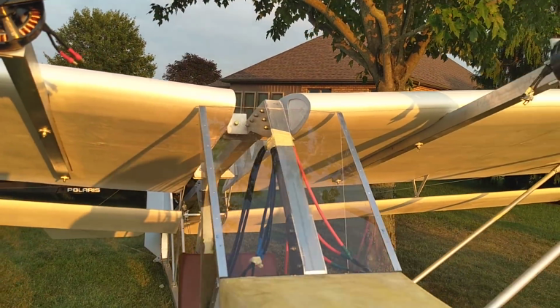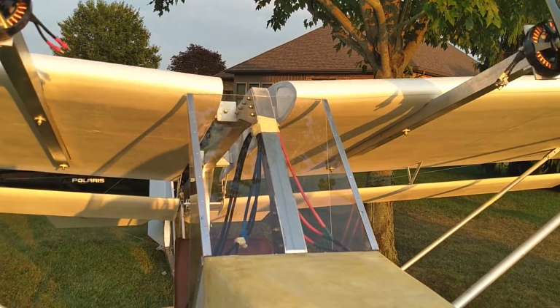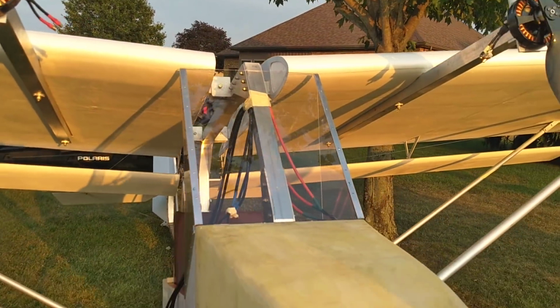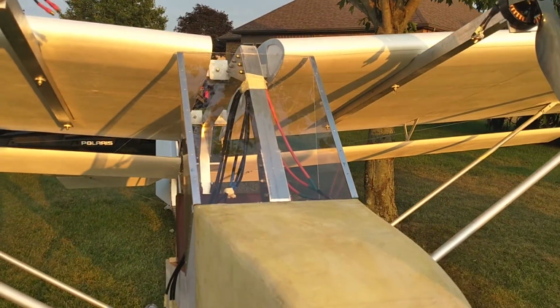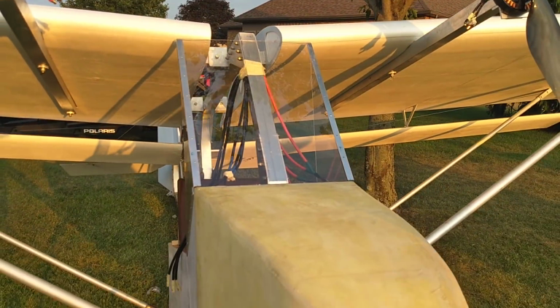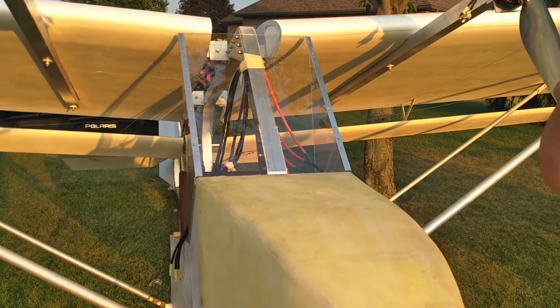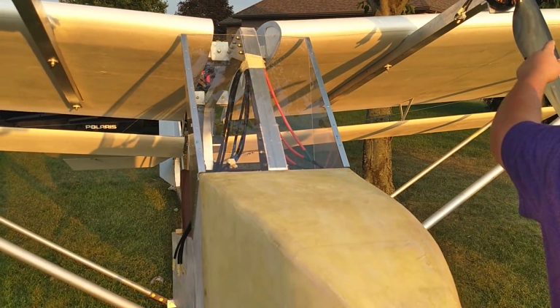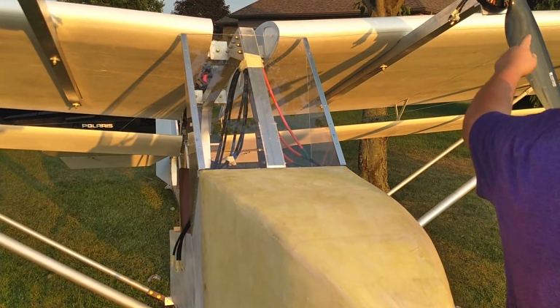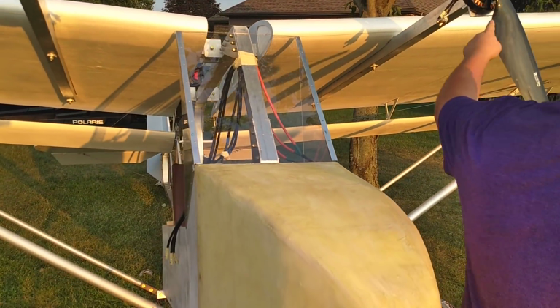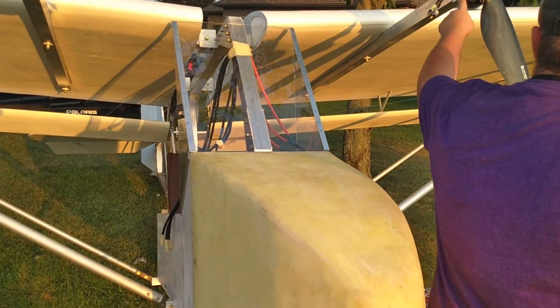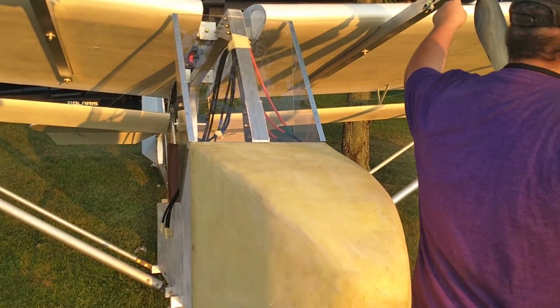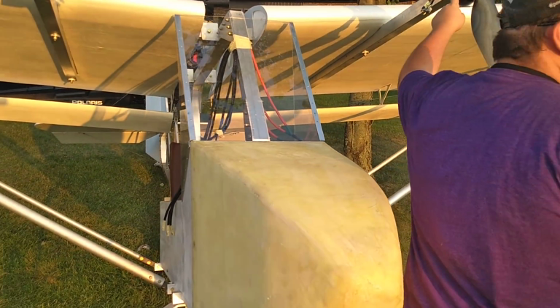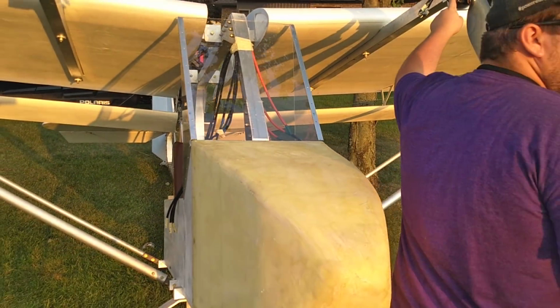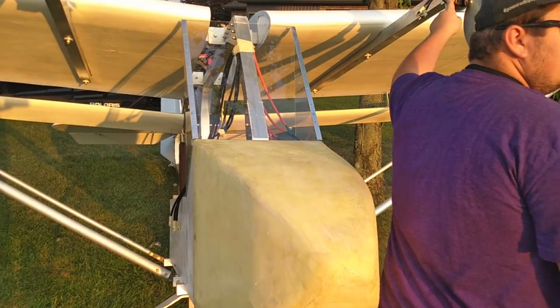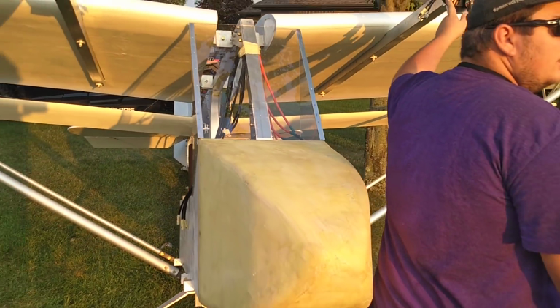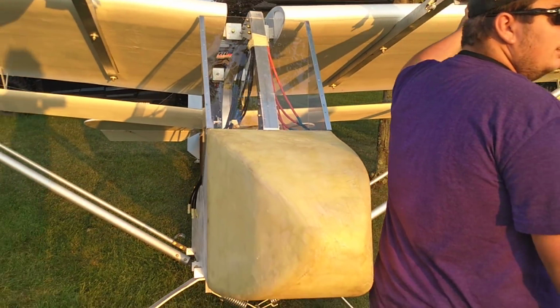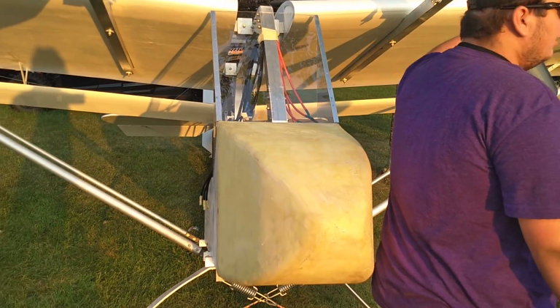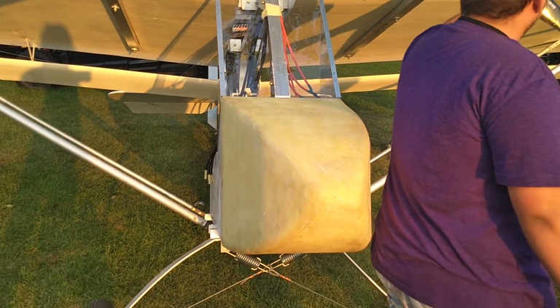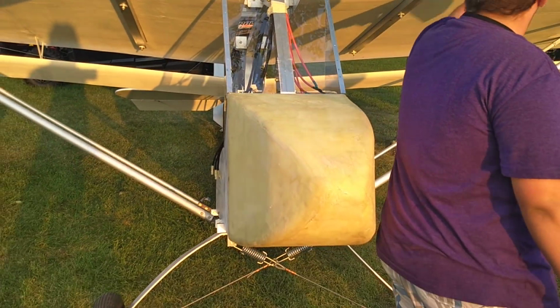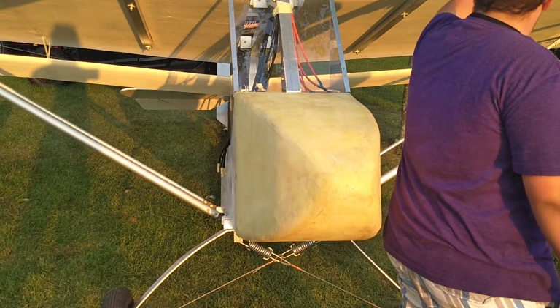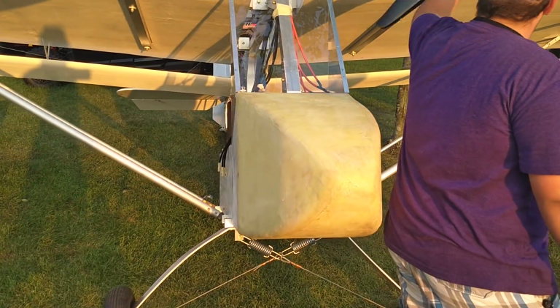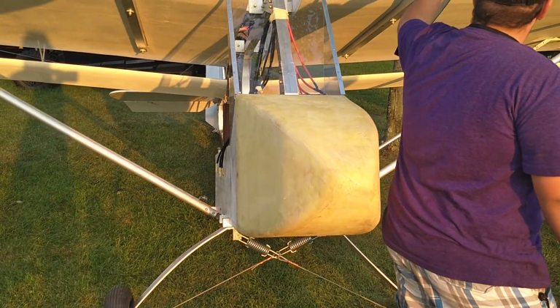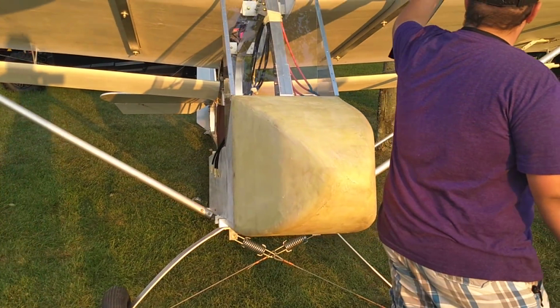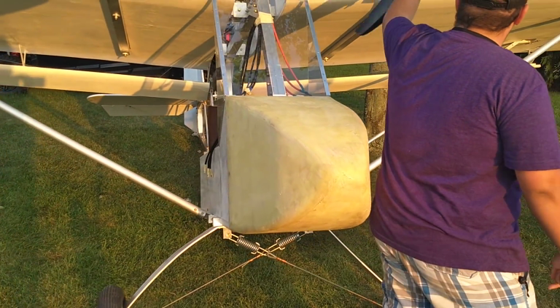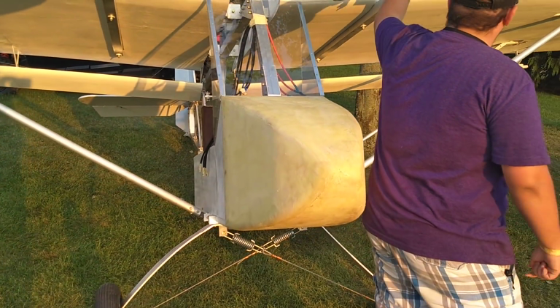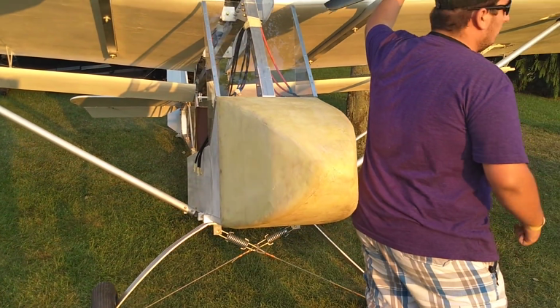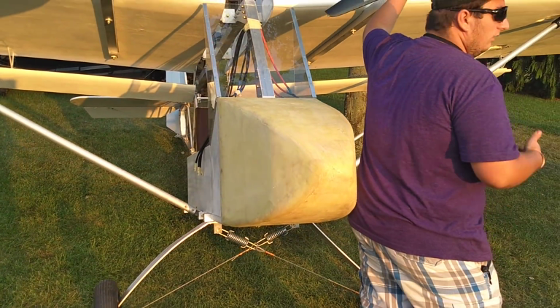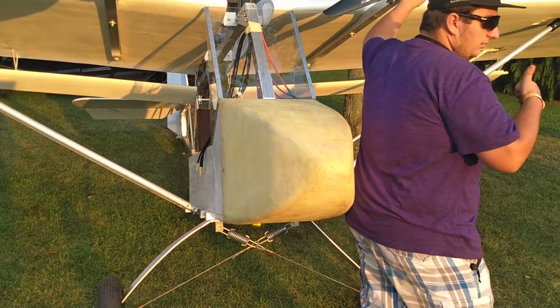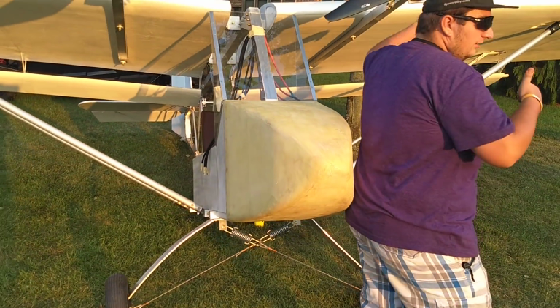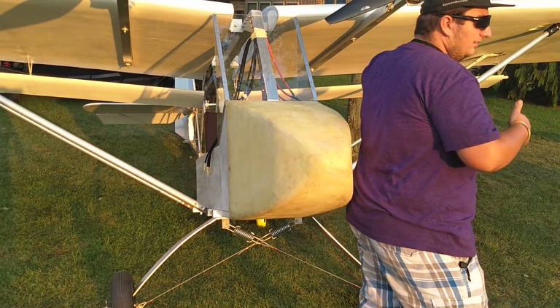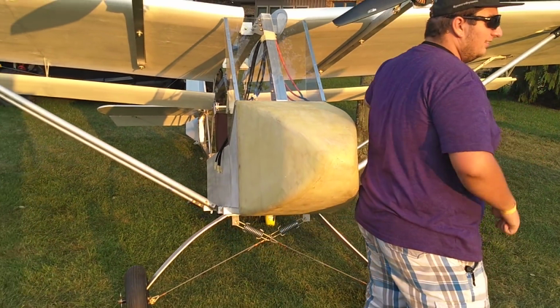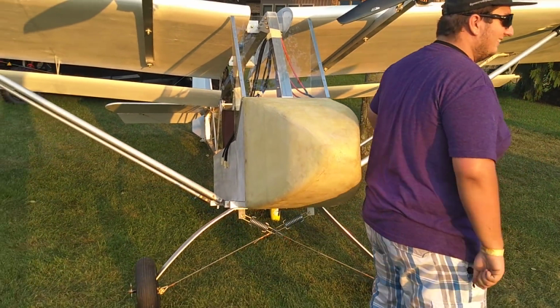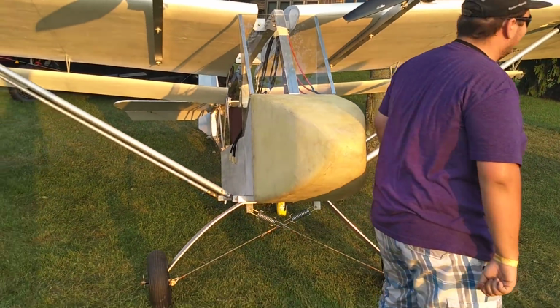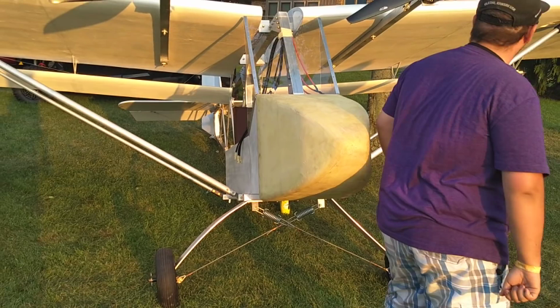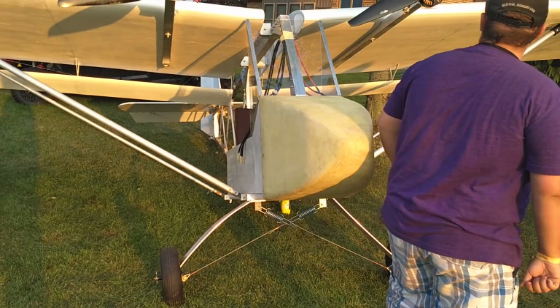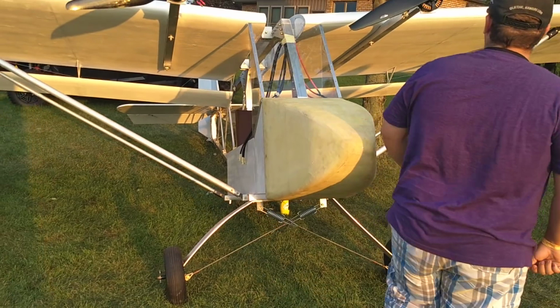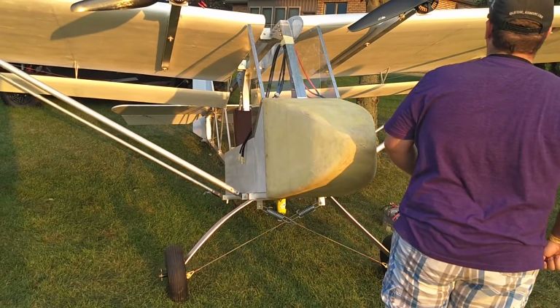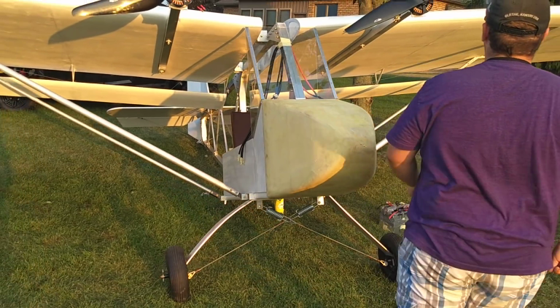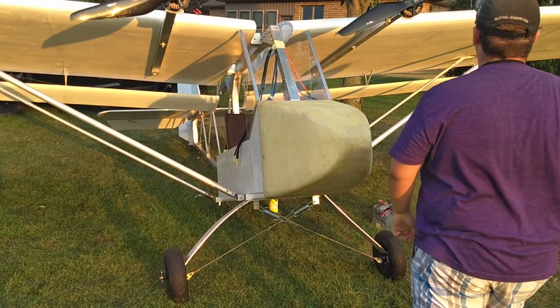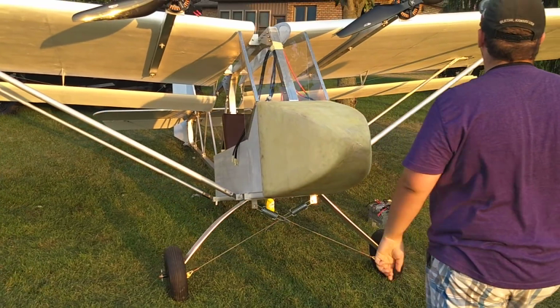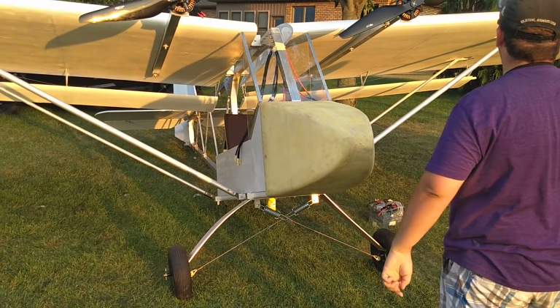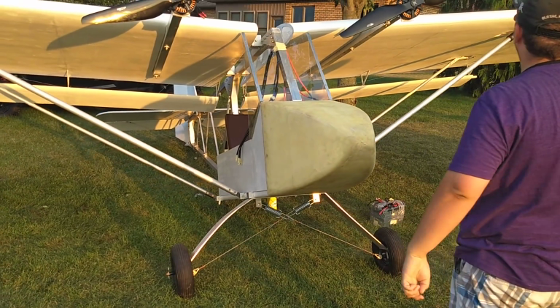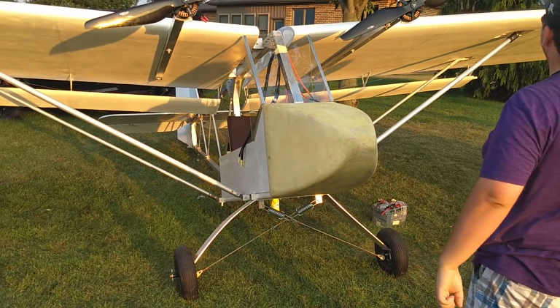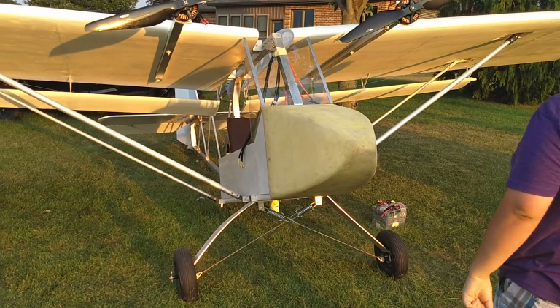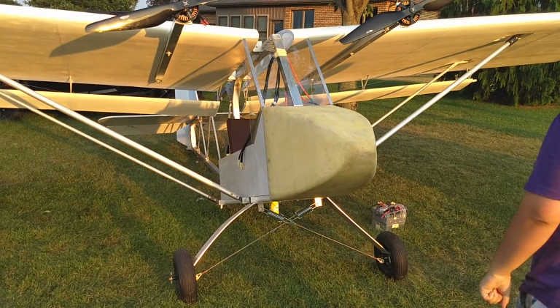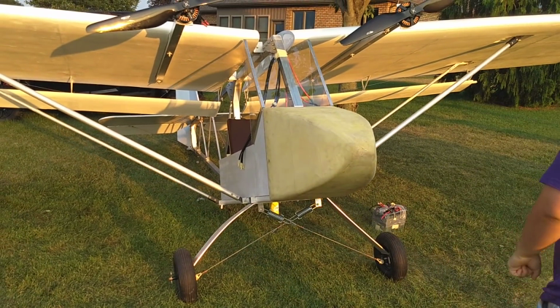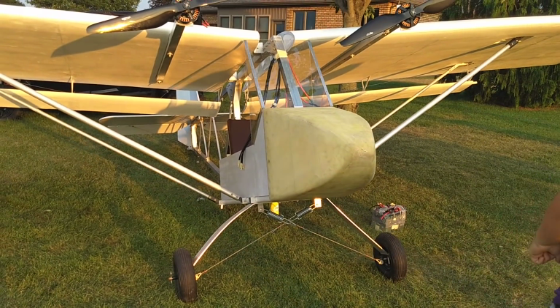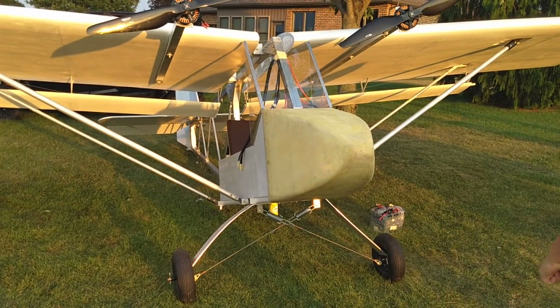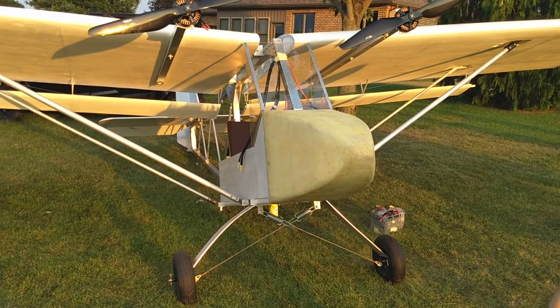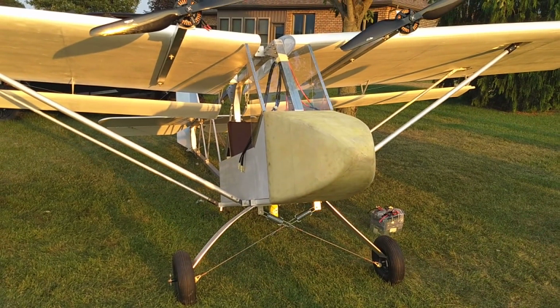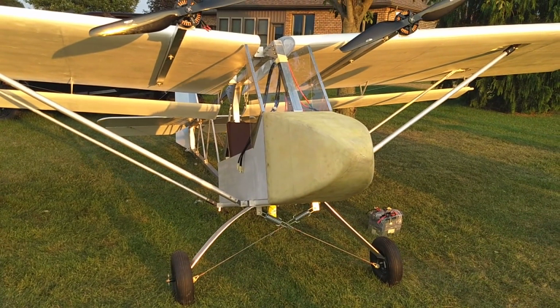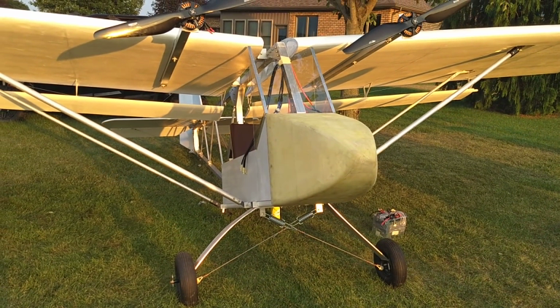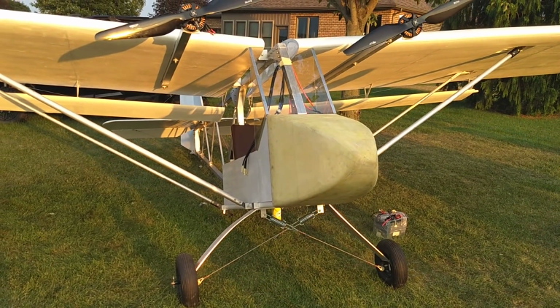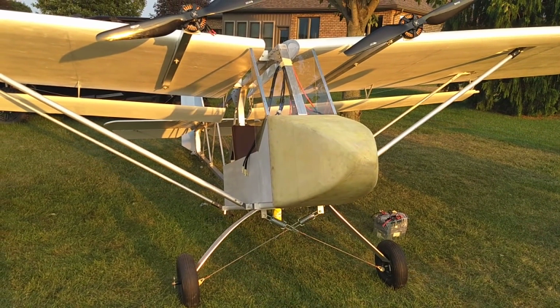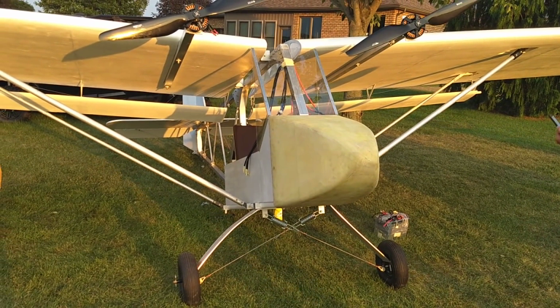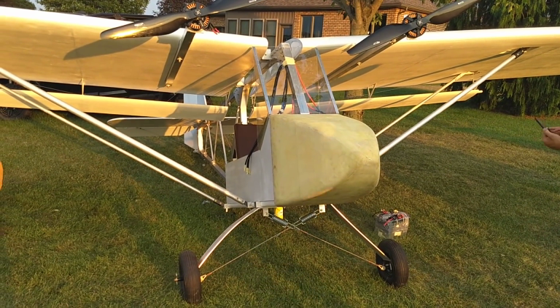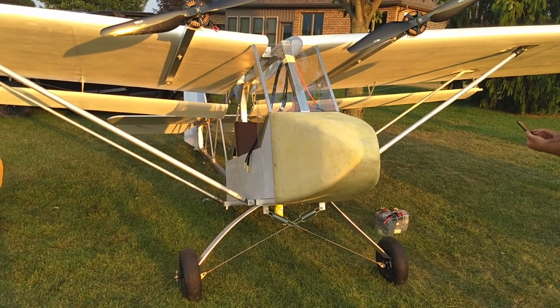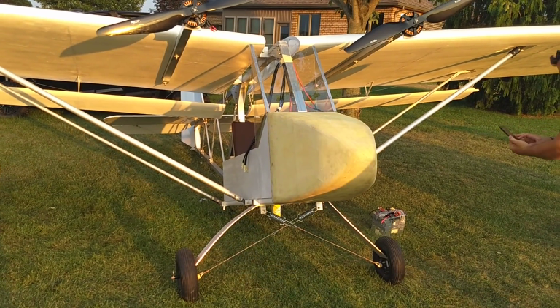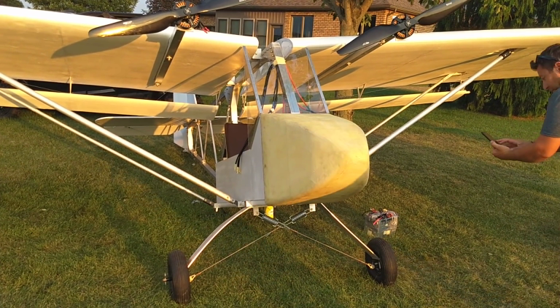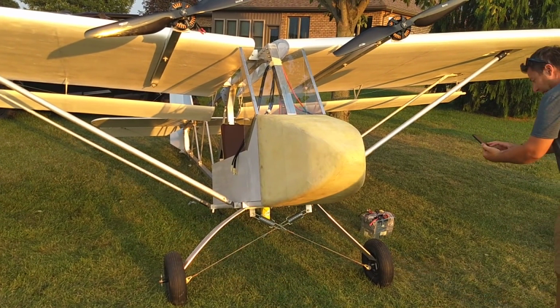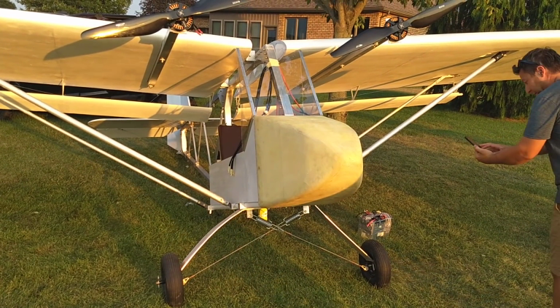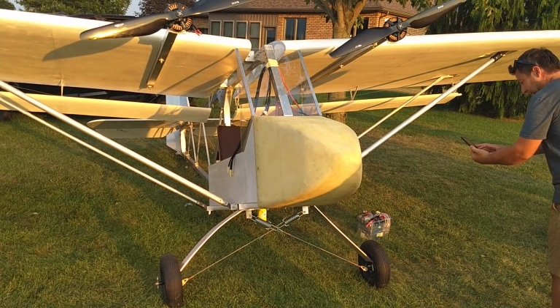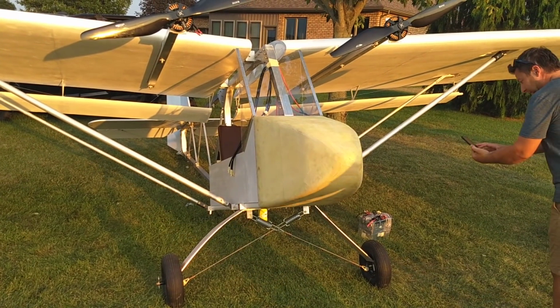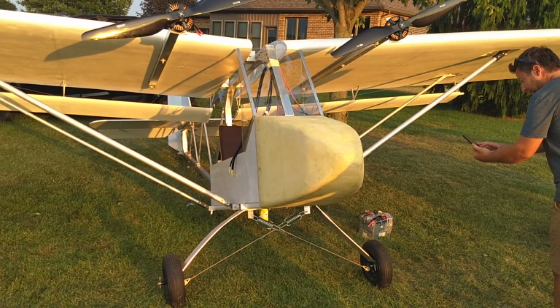Are these the new spec motors? Yeah, new spec motors. All right, guys, thanks for coming around — like, subscribe, and I'll talk to you later.